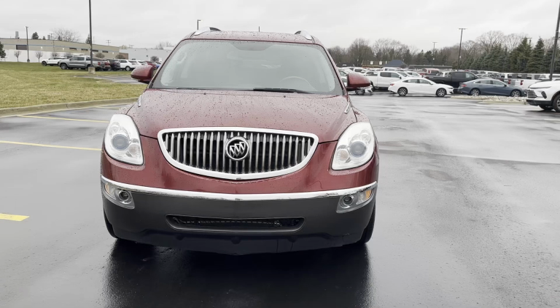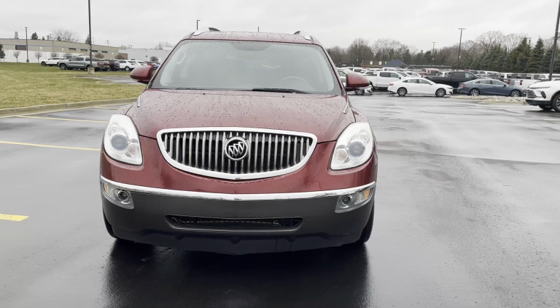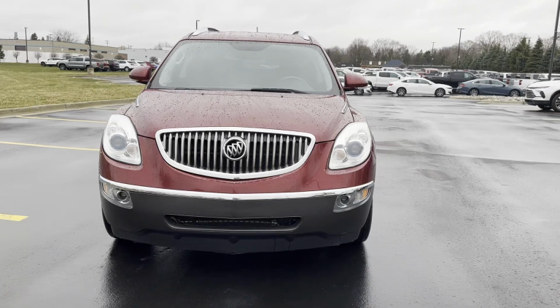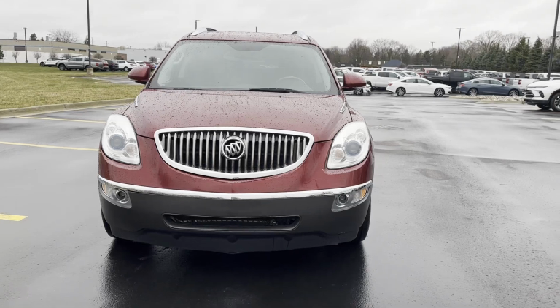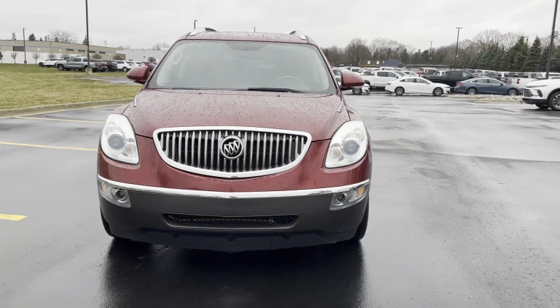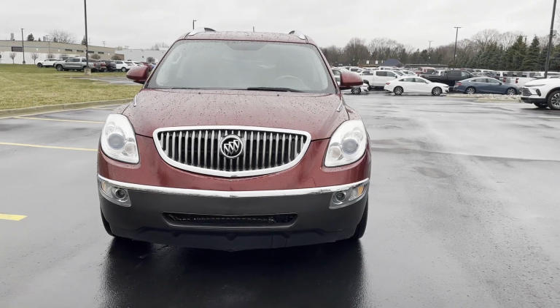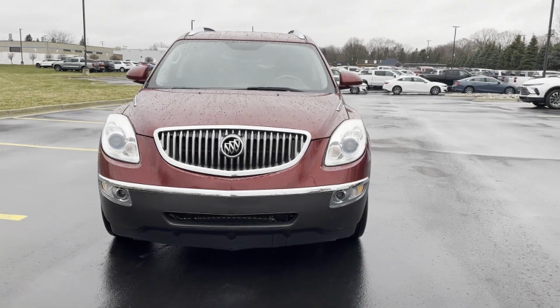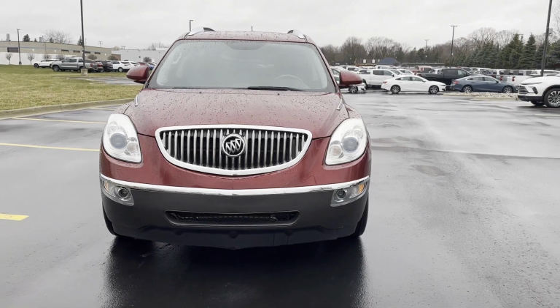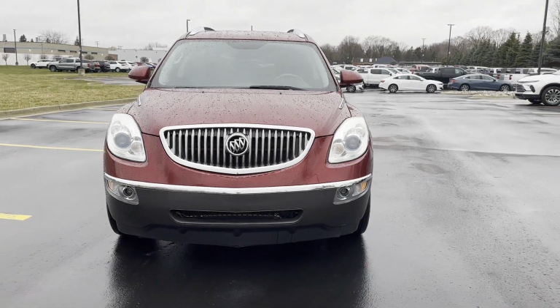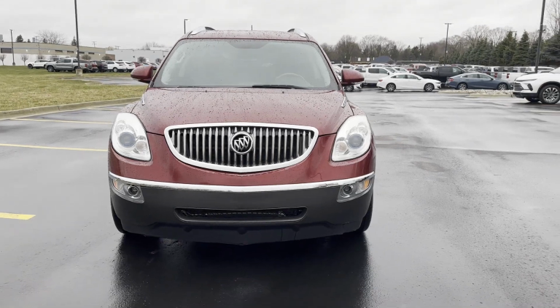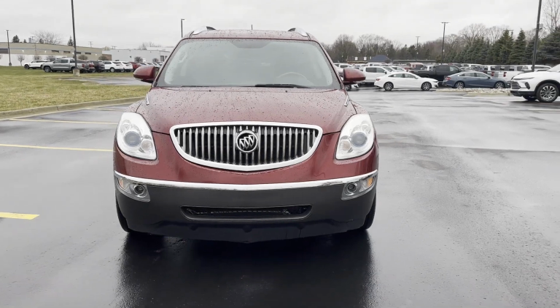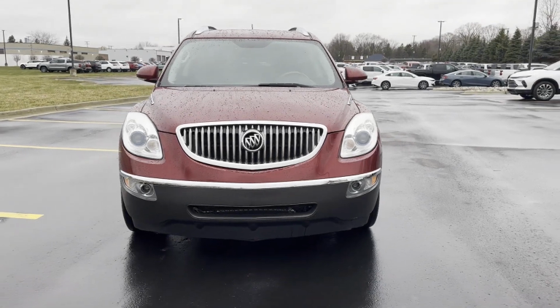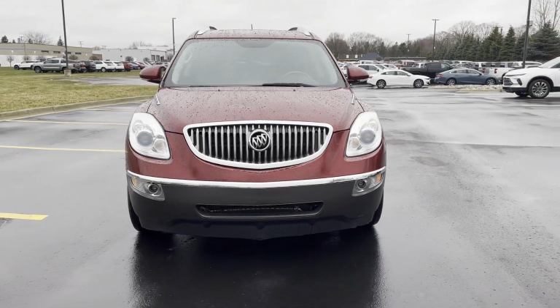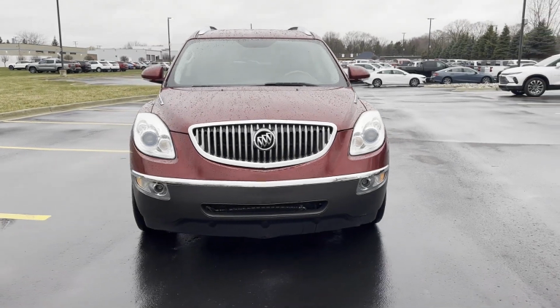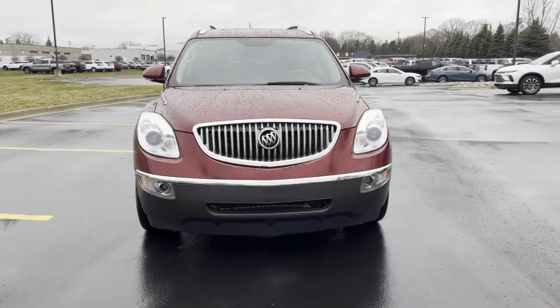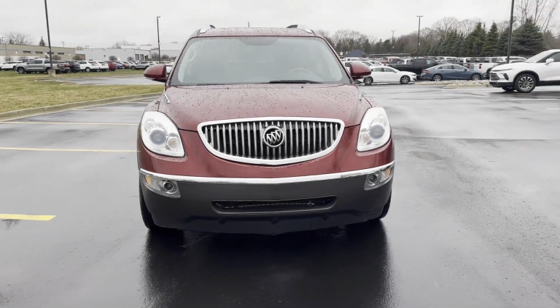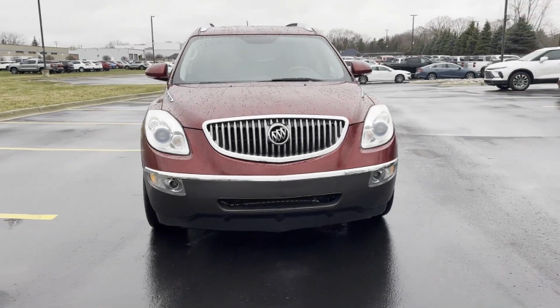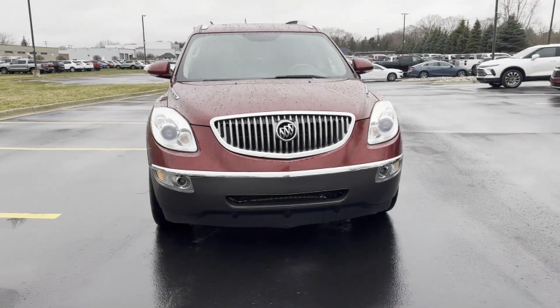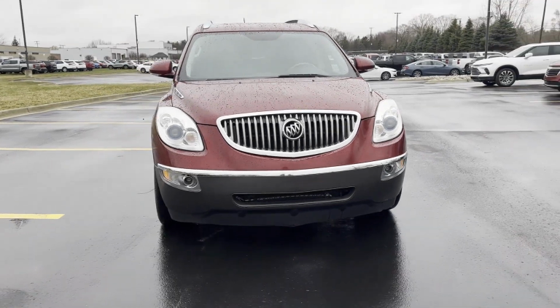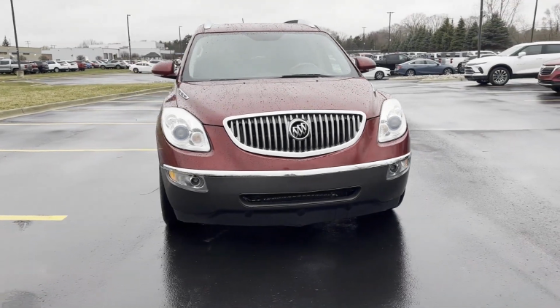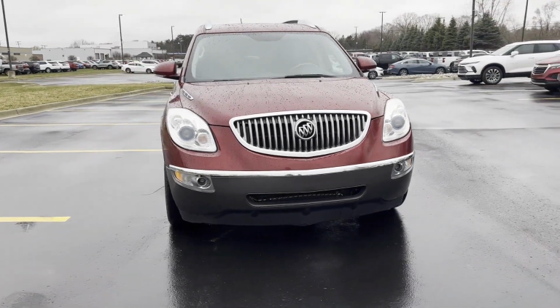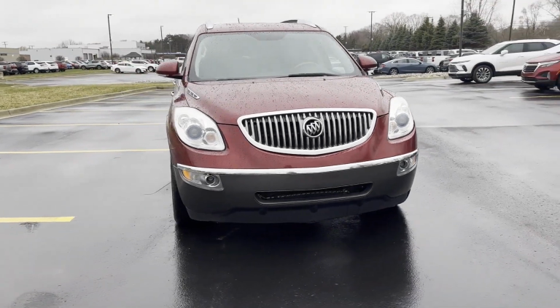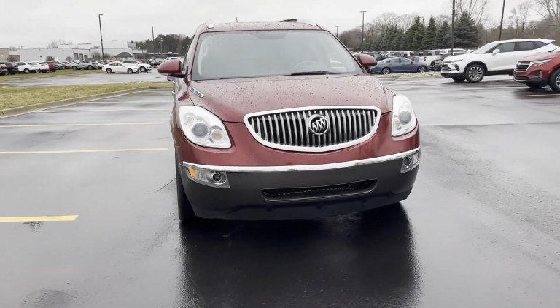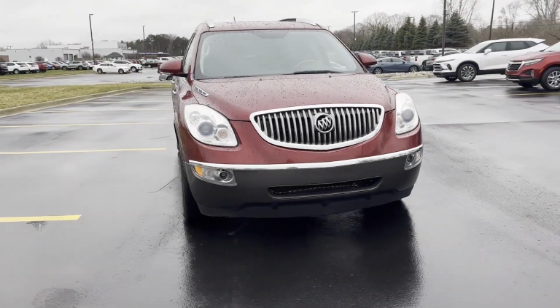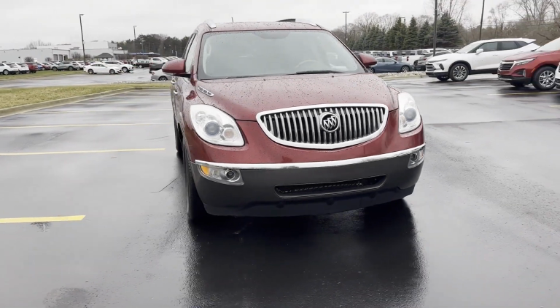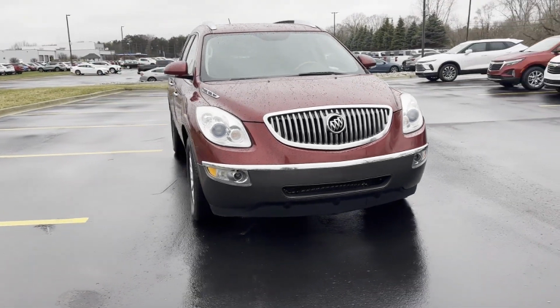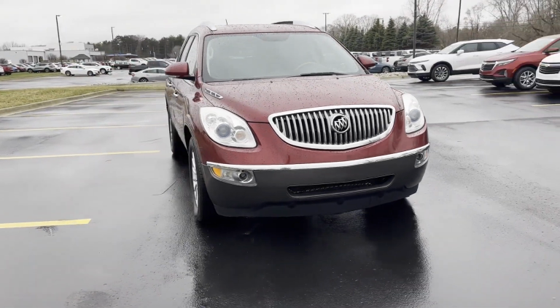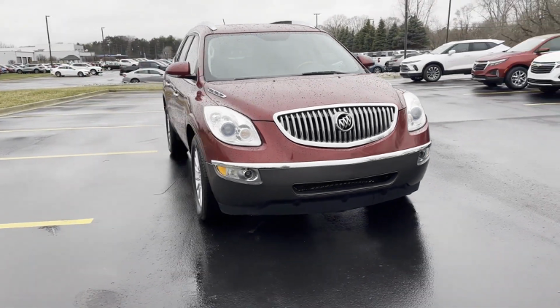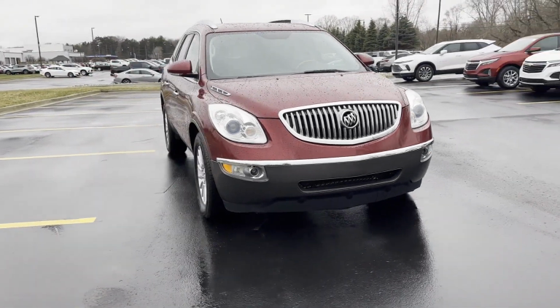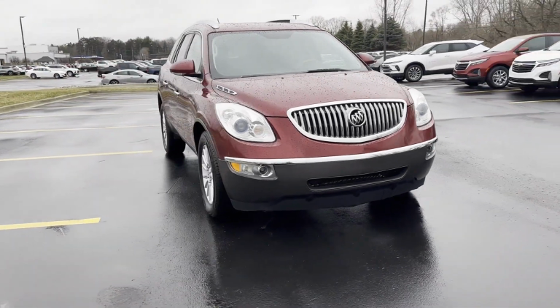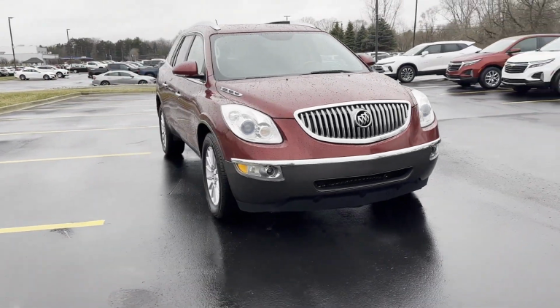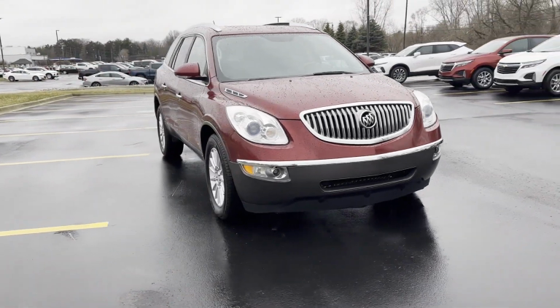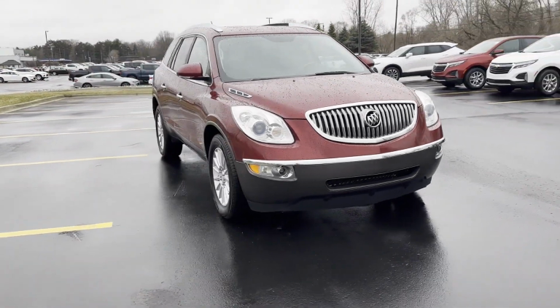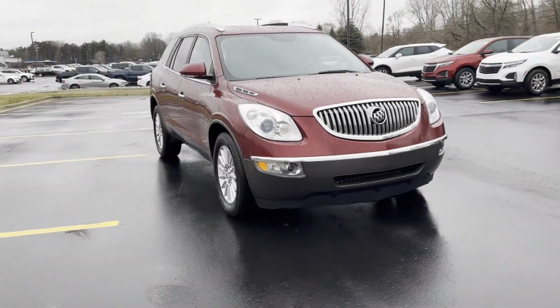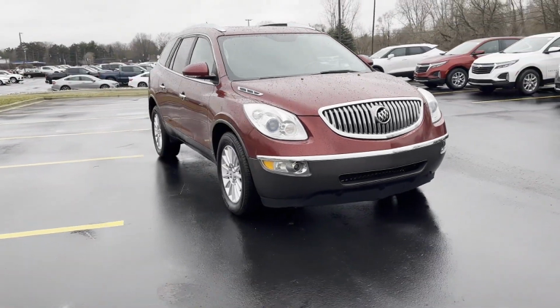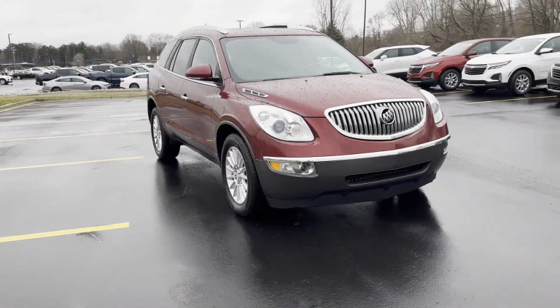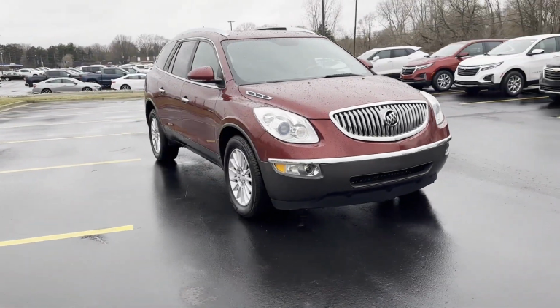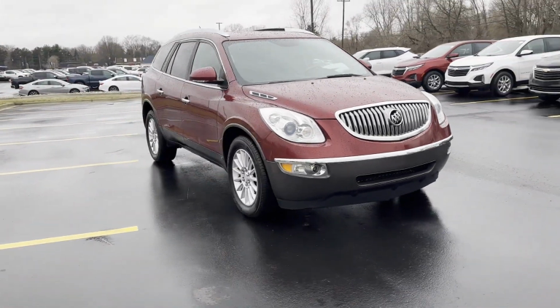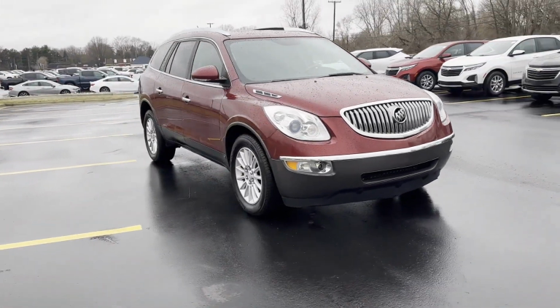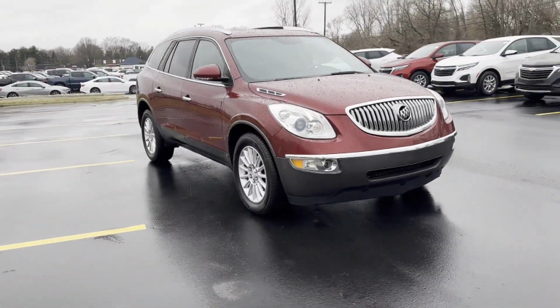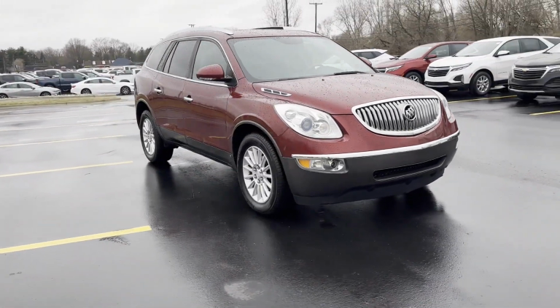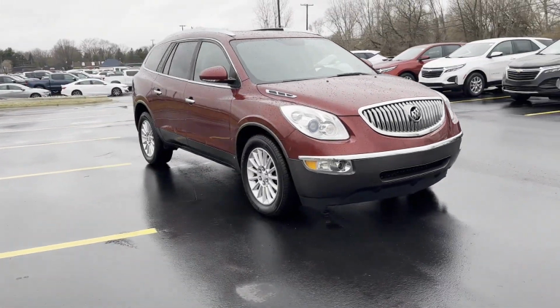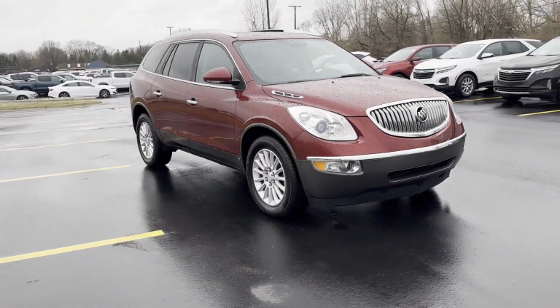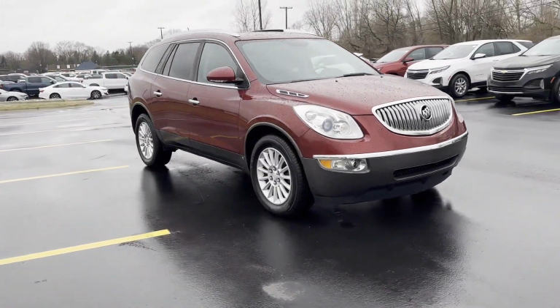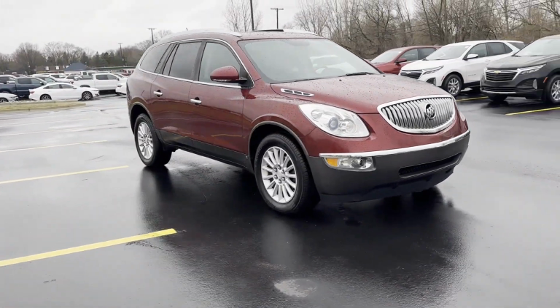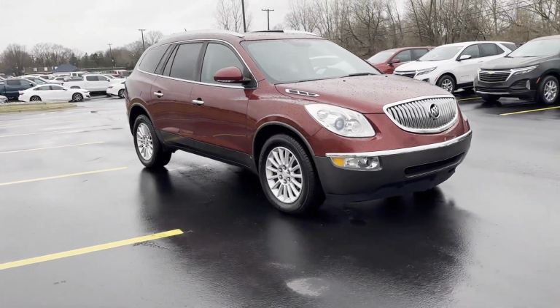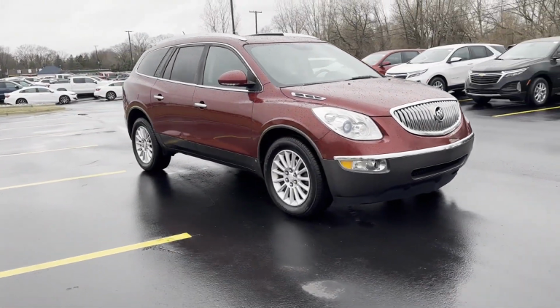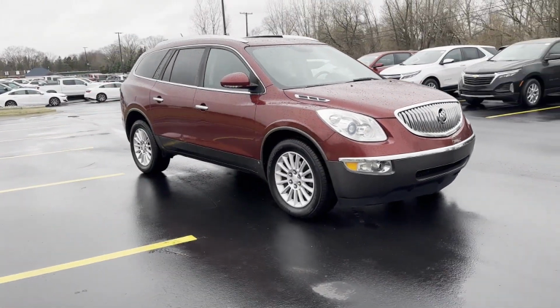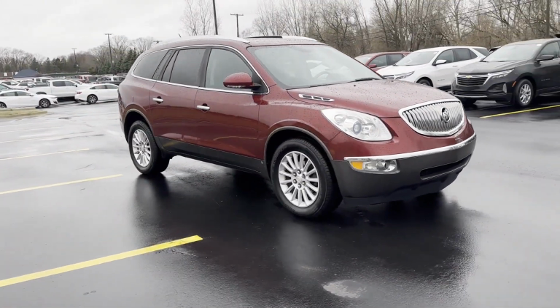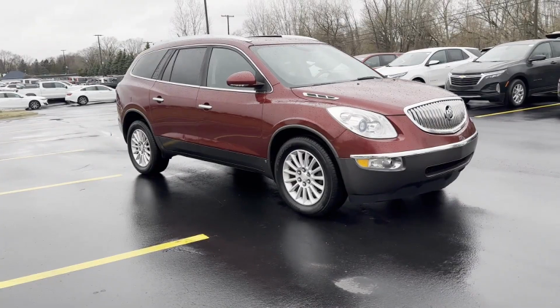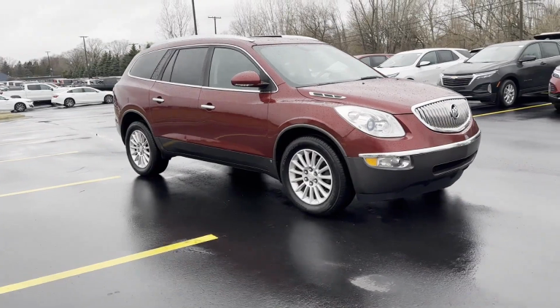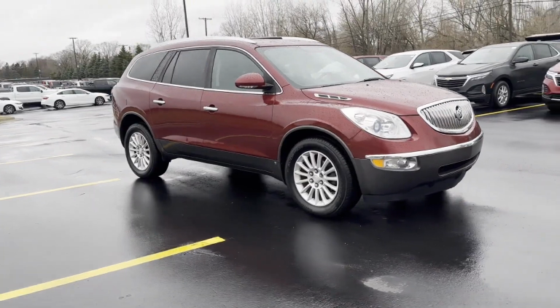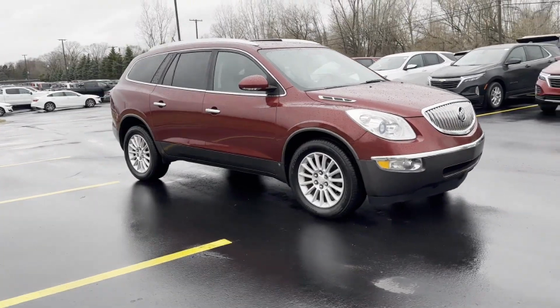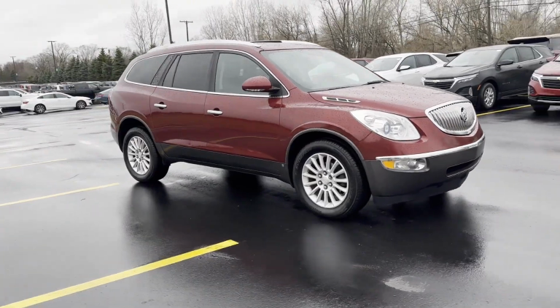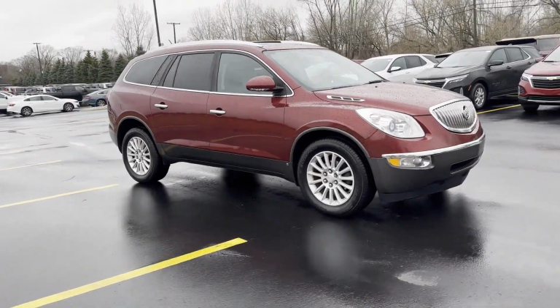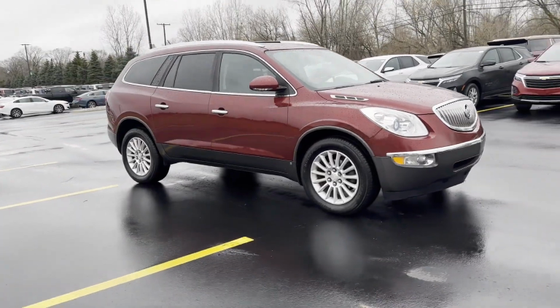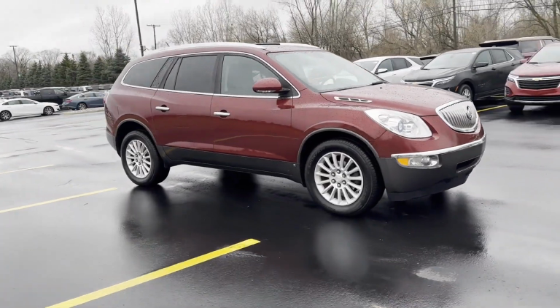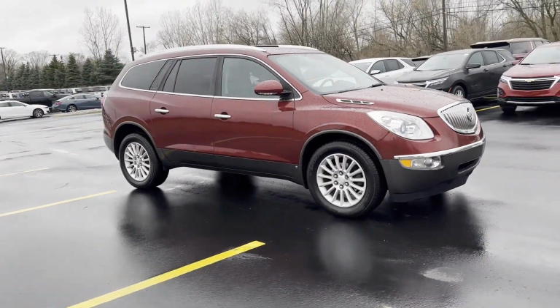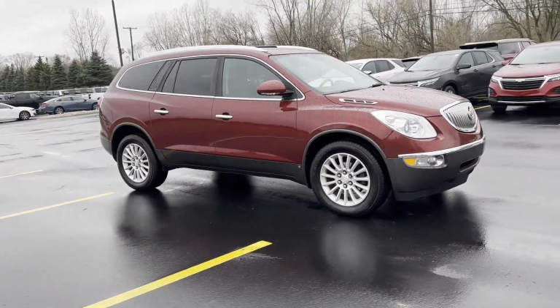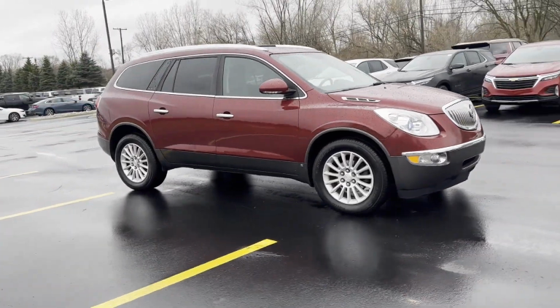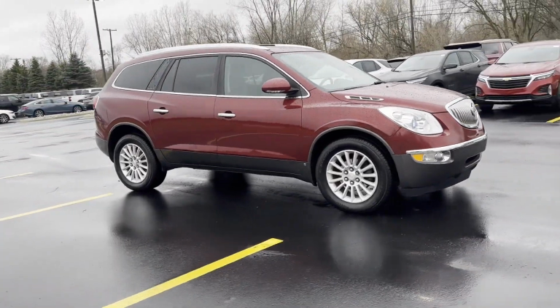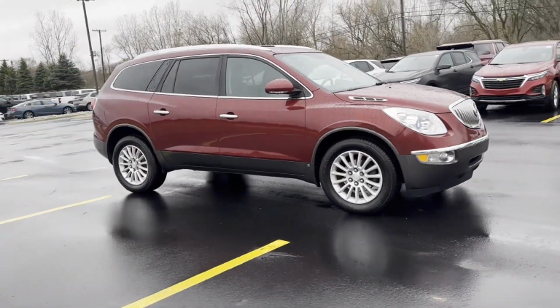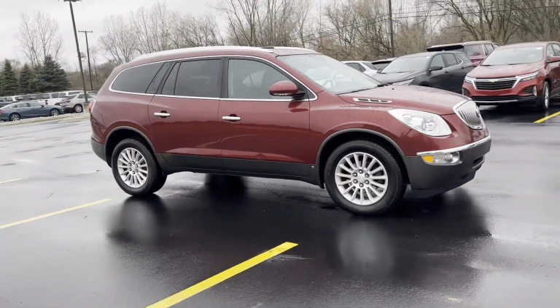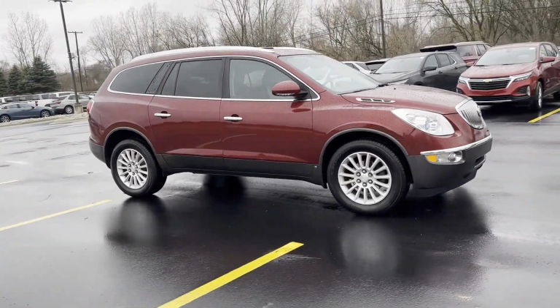2010 Buick Enclave. This SUV offers space as well as power and performance.